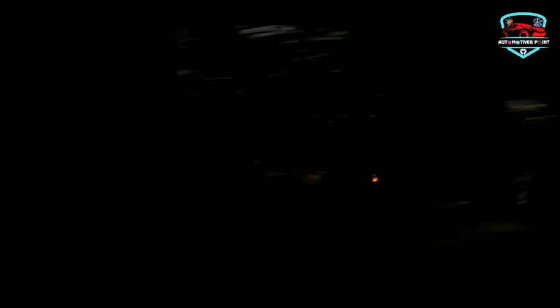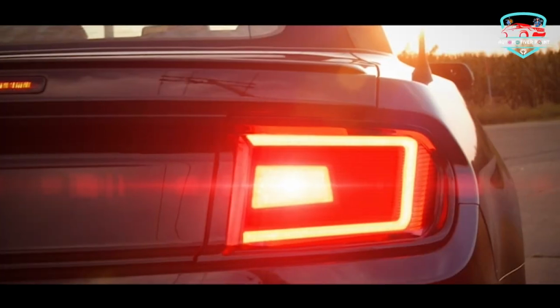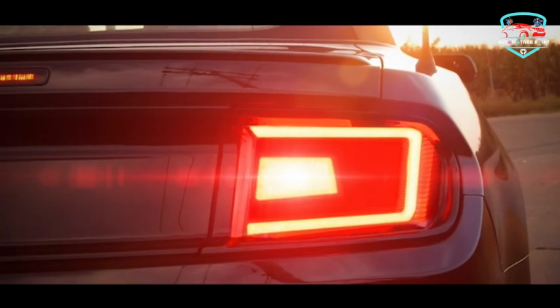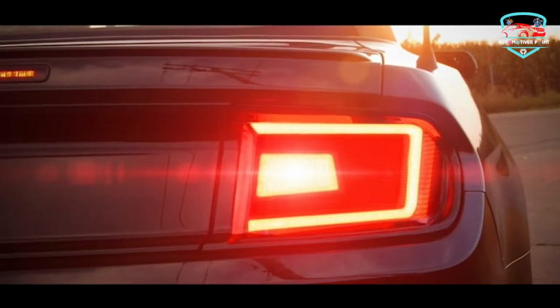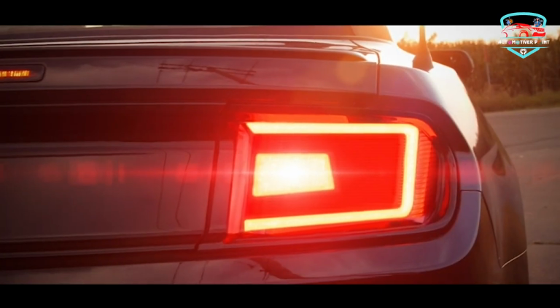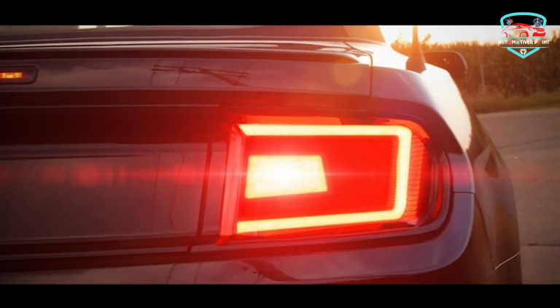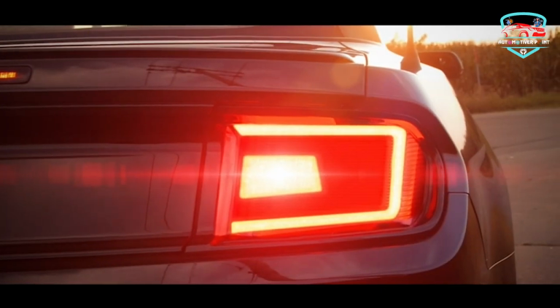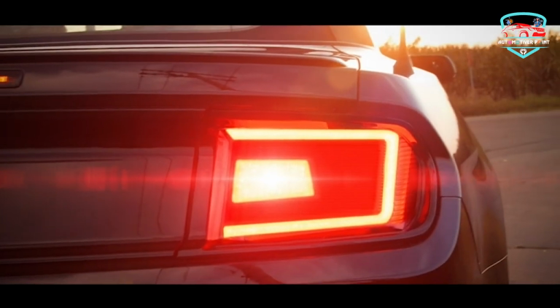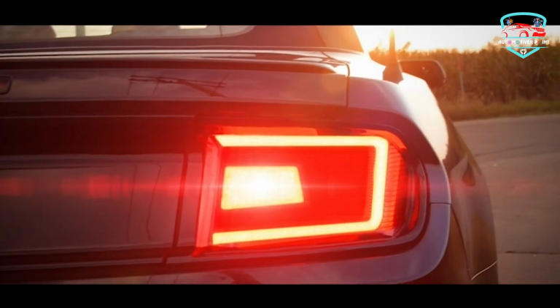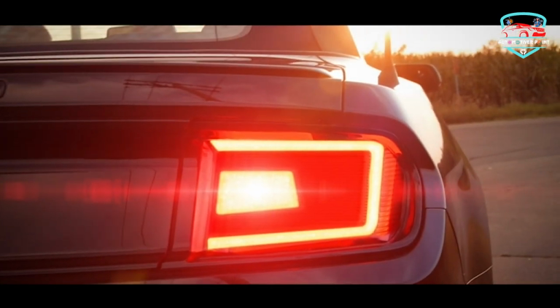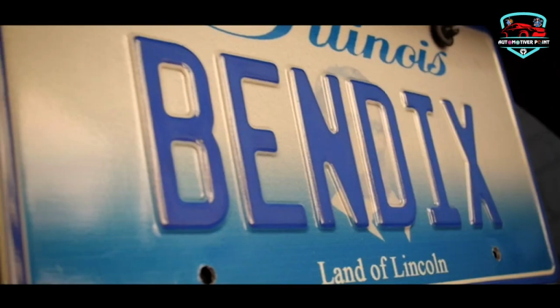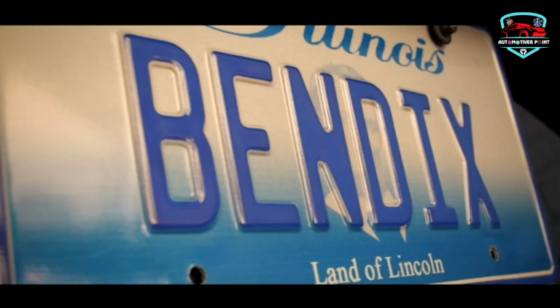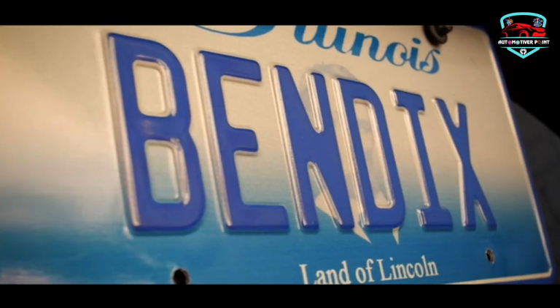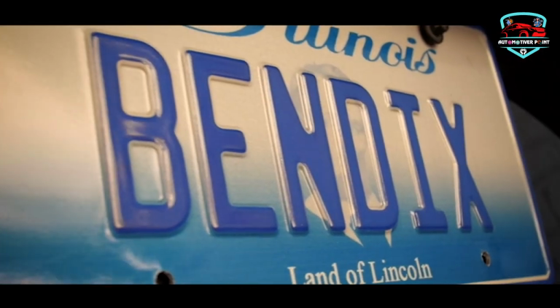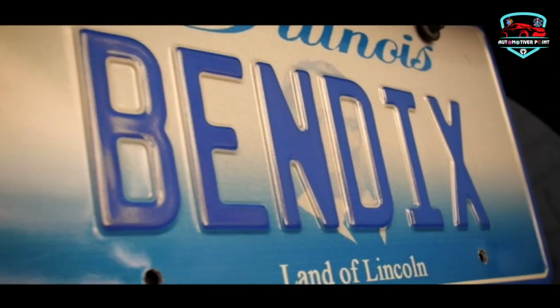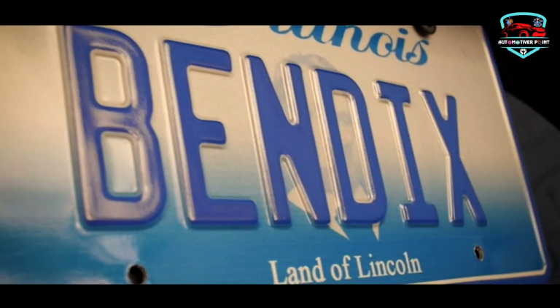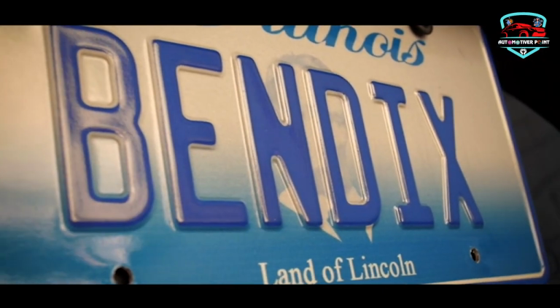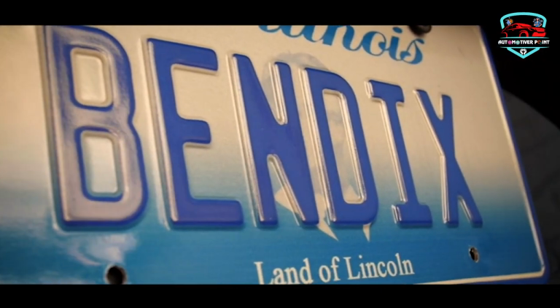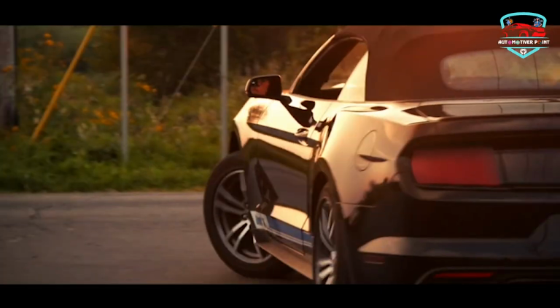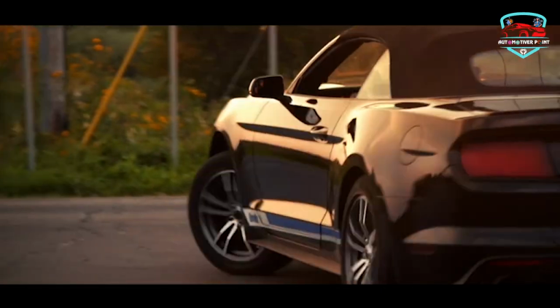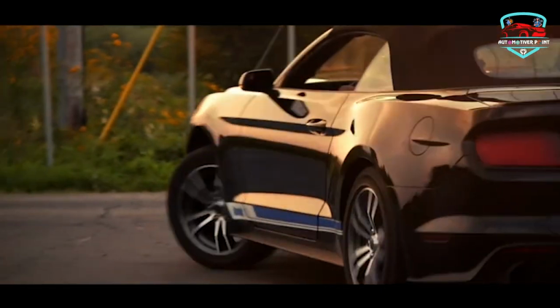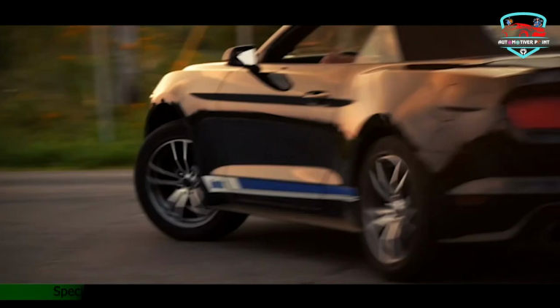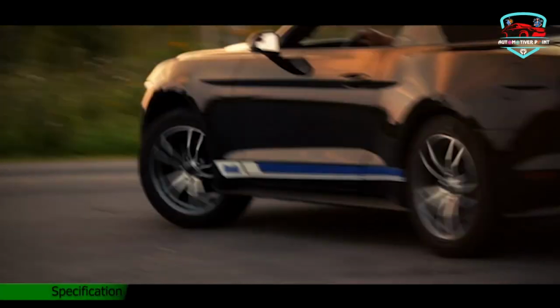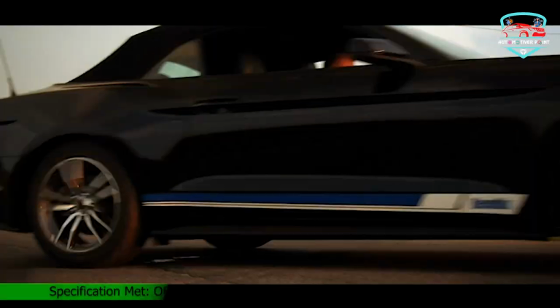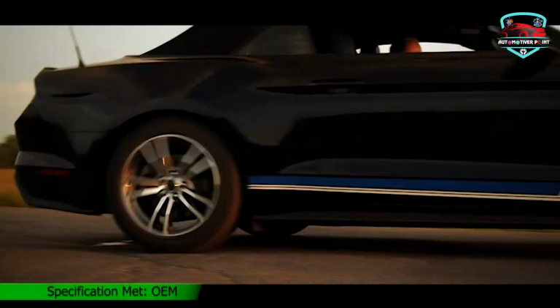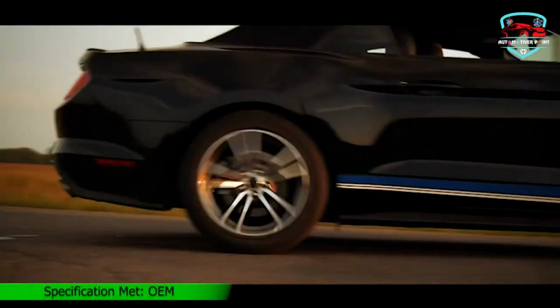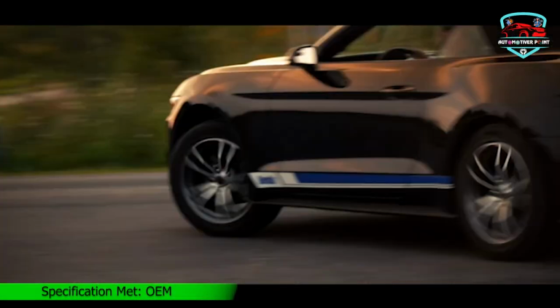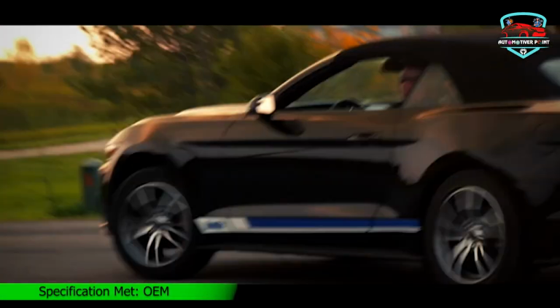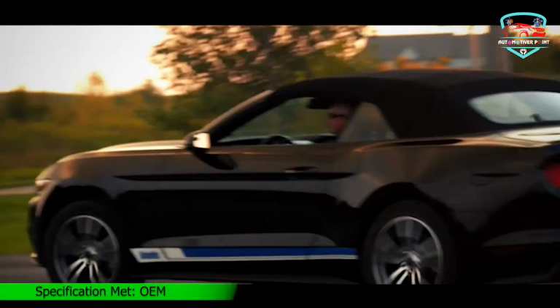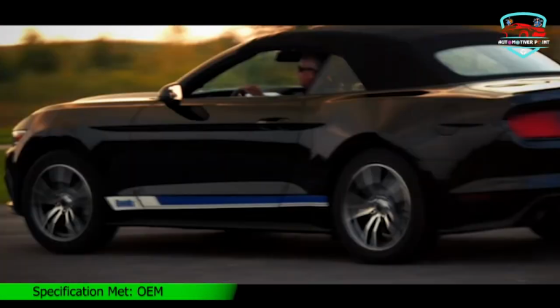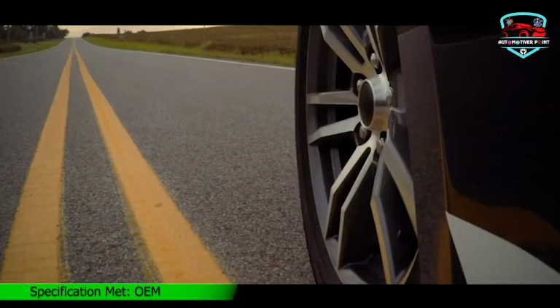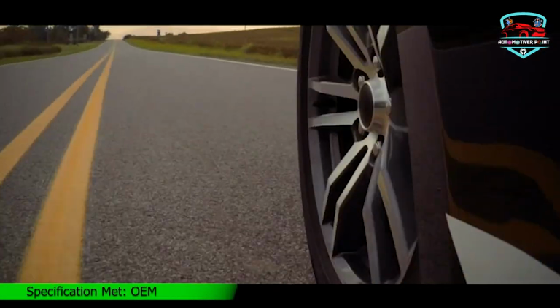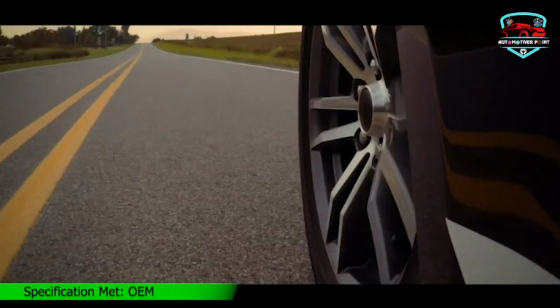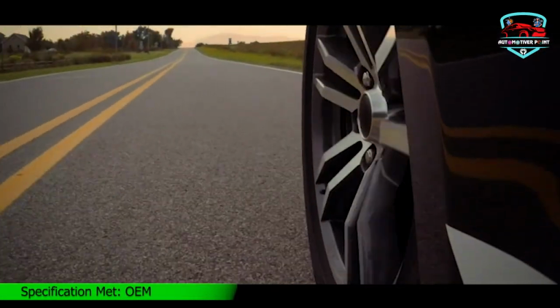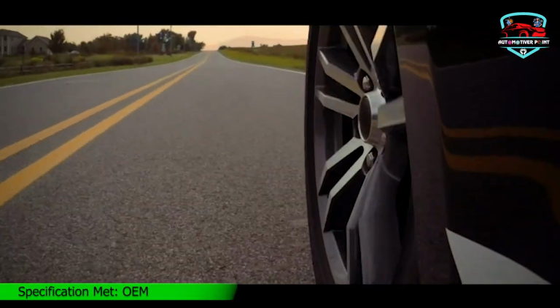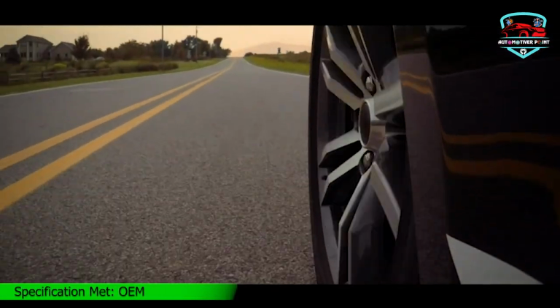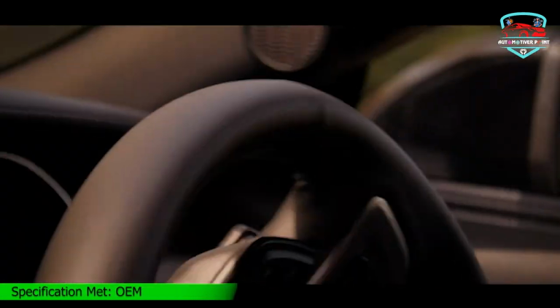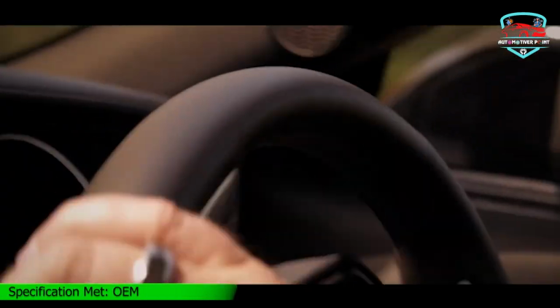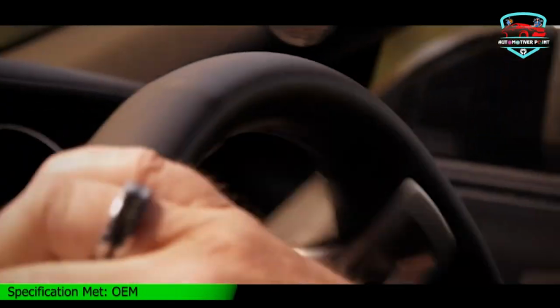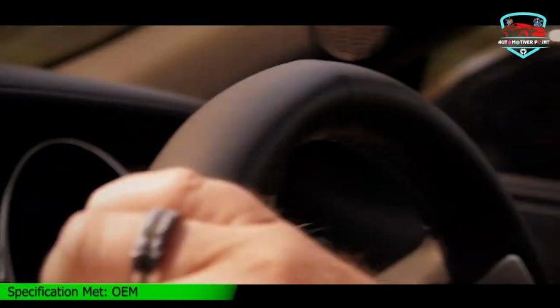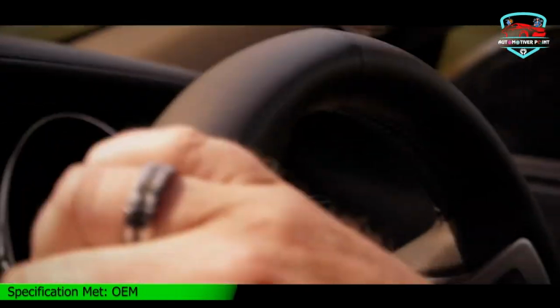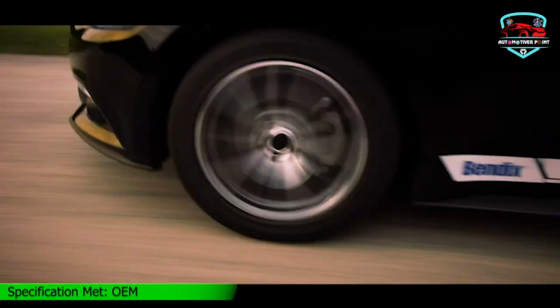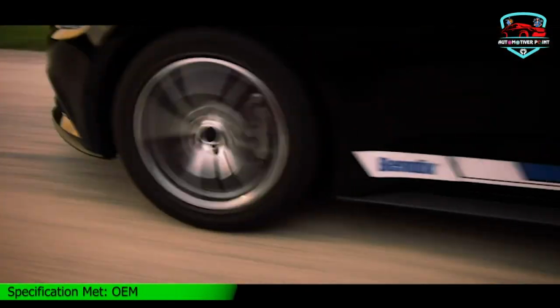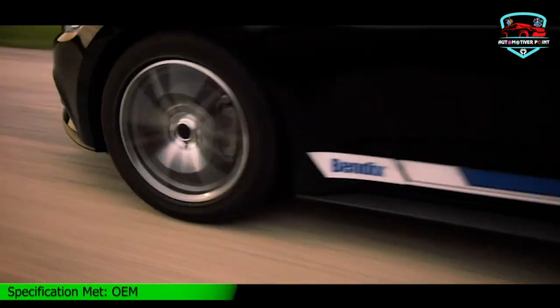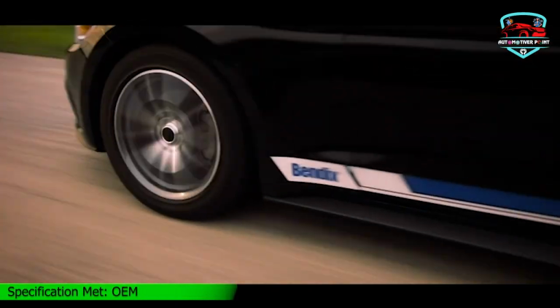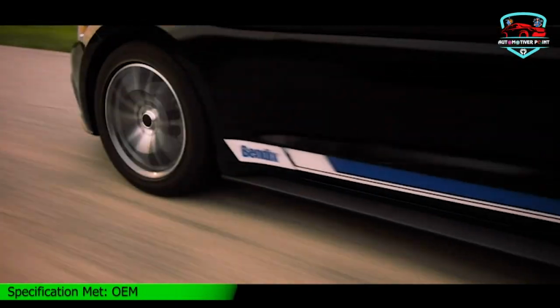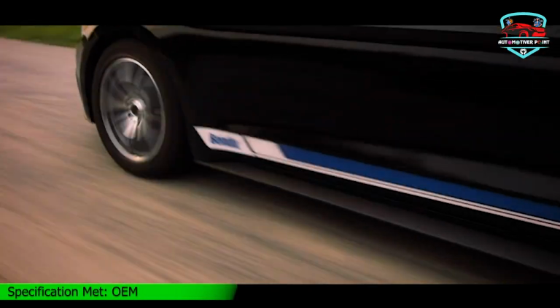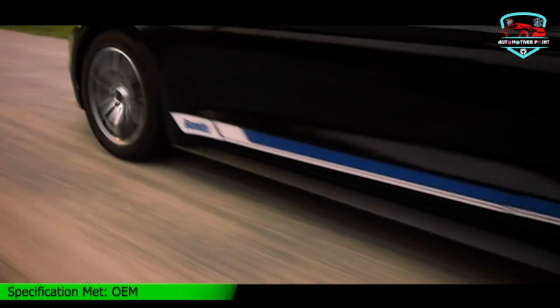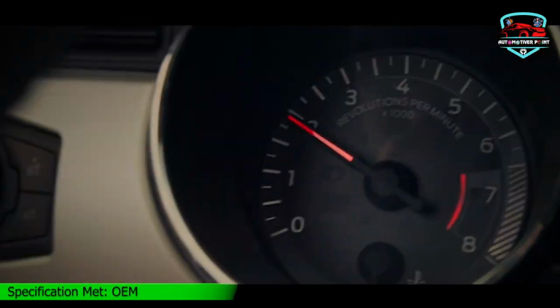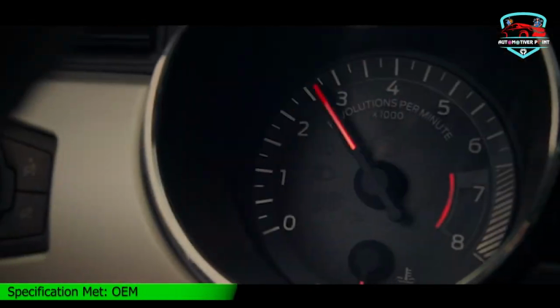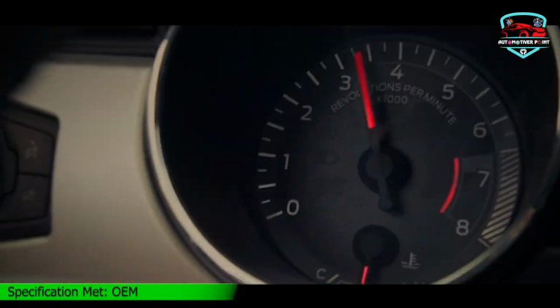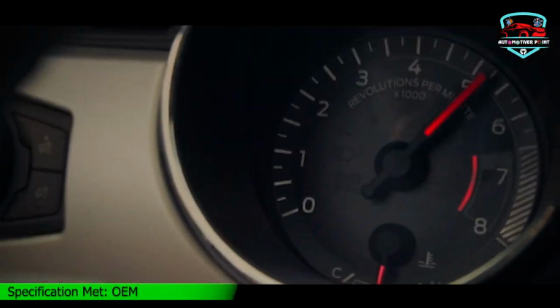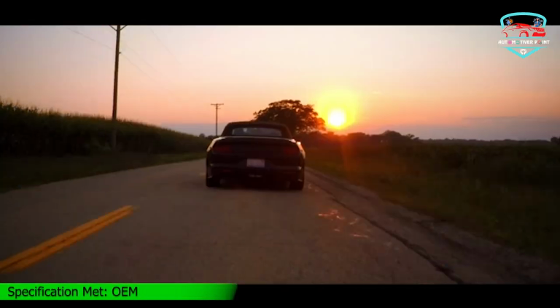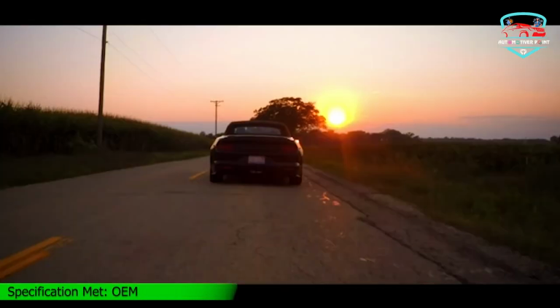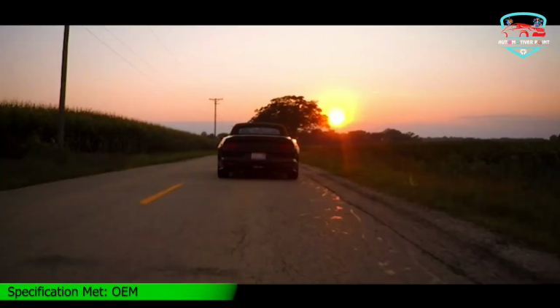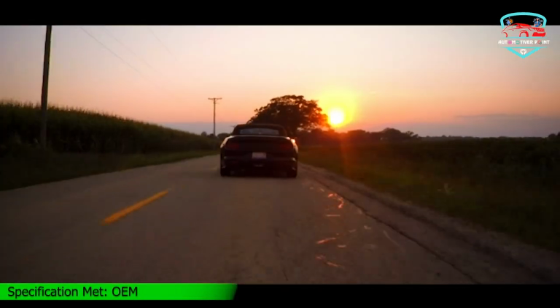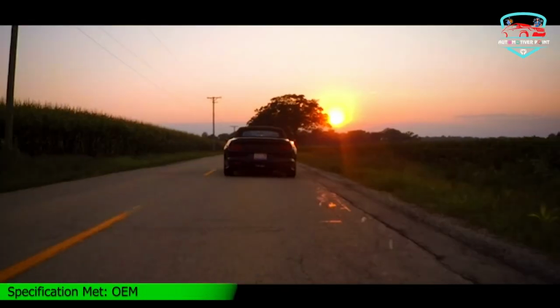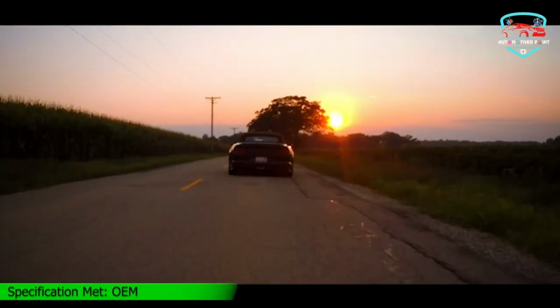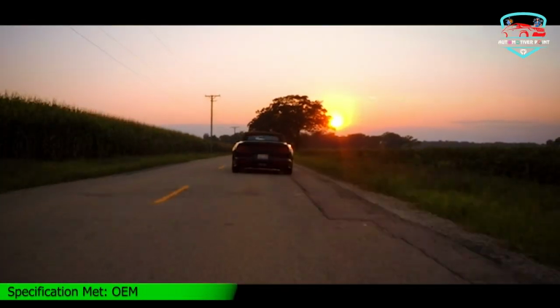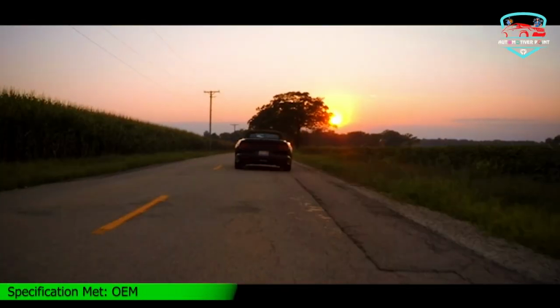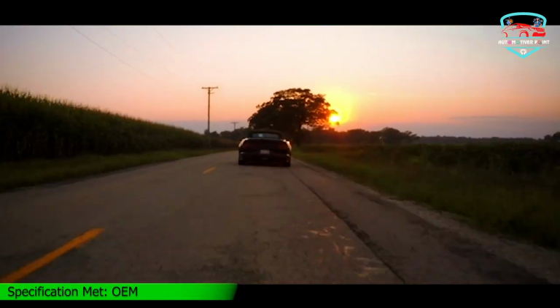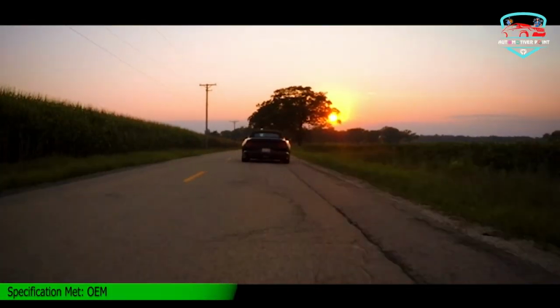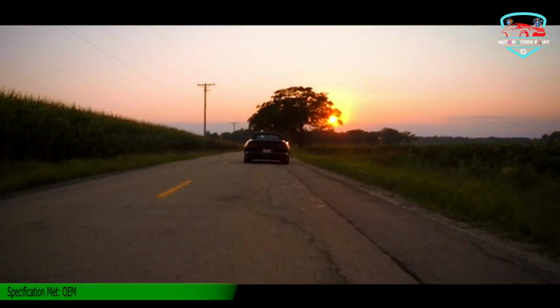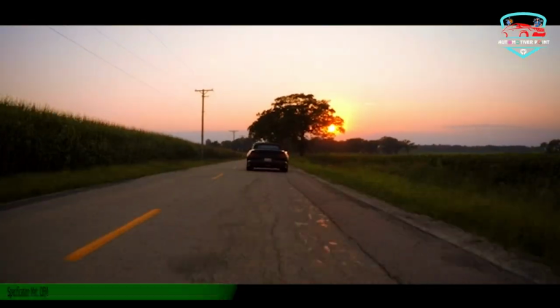What we like: vehicle-specific fit, comprehensive coverage, superior performance.